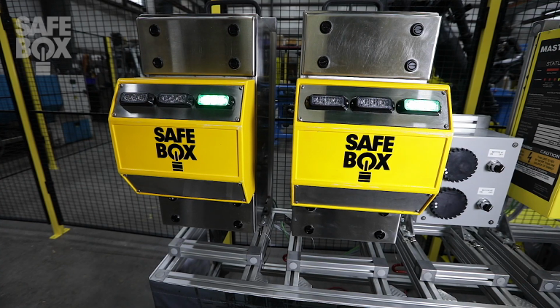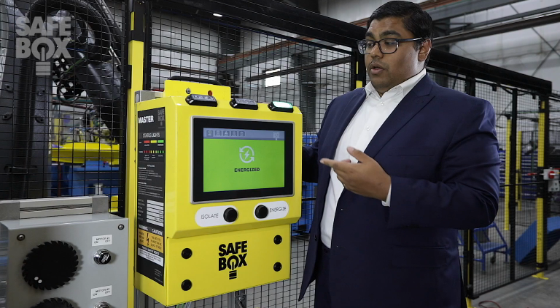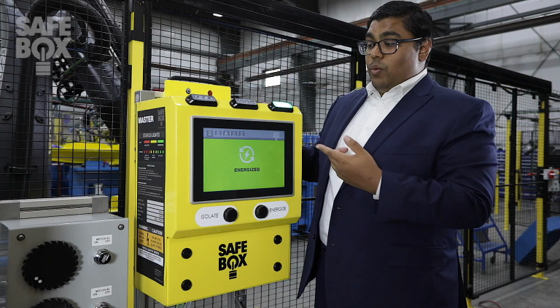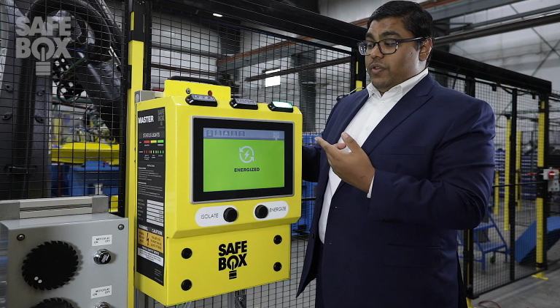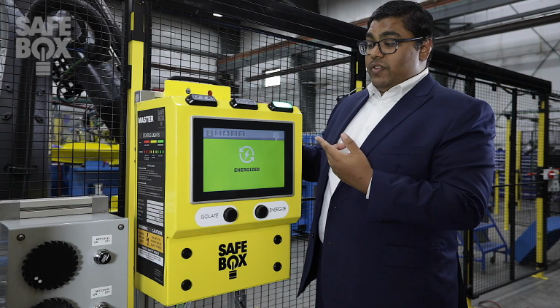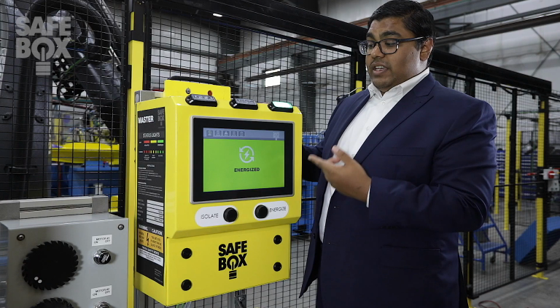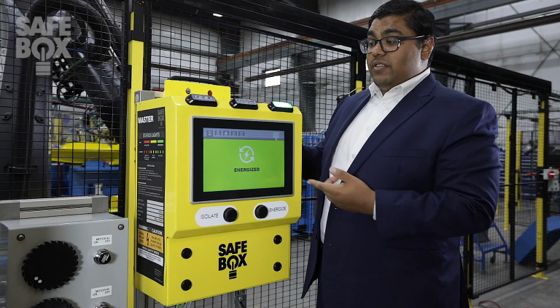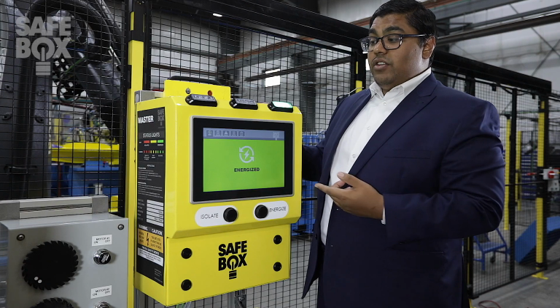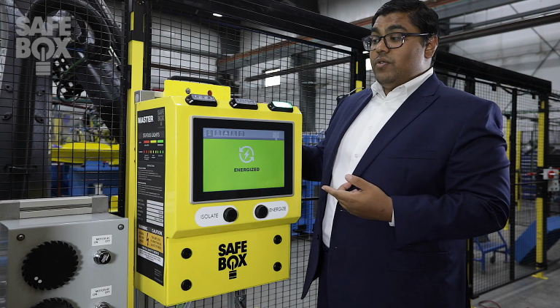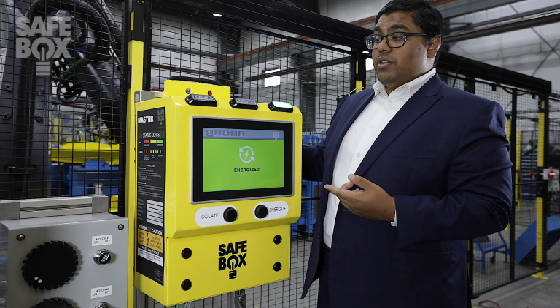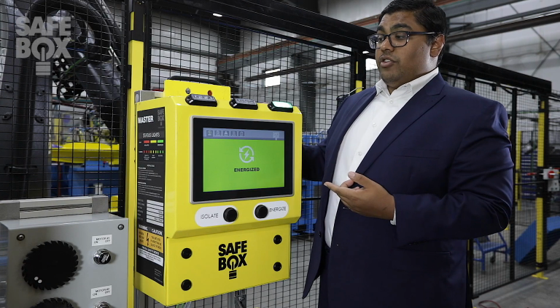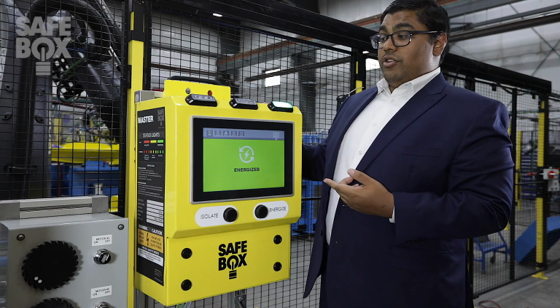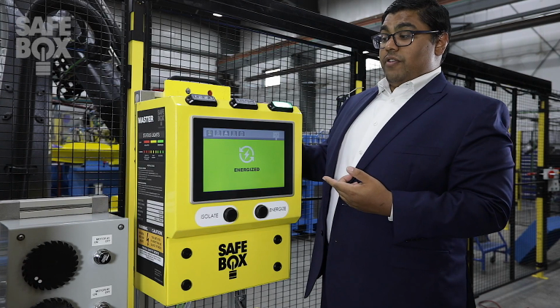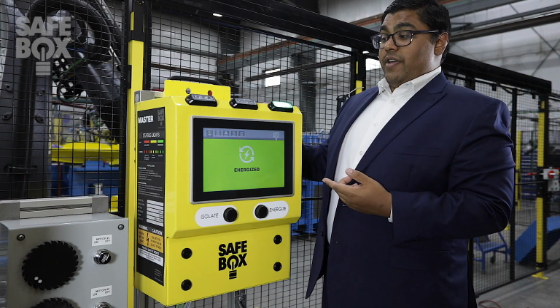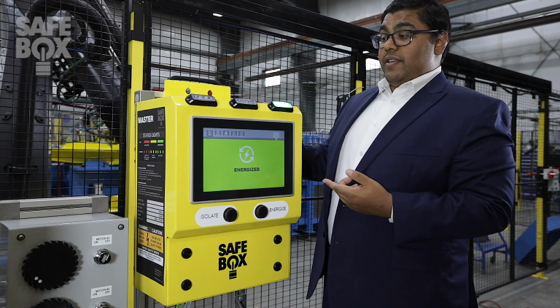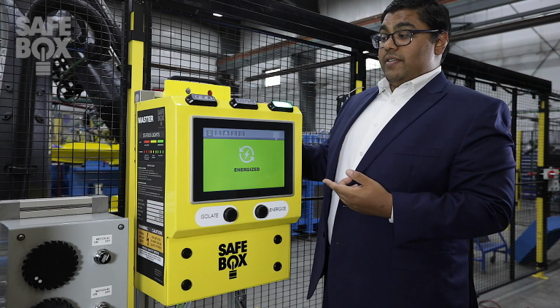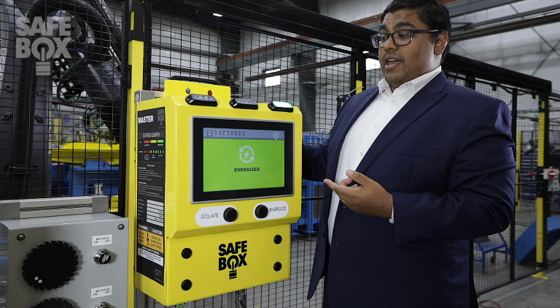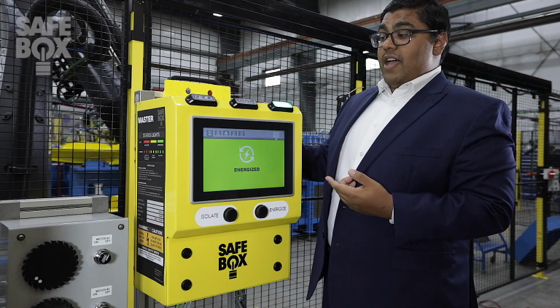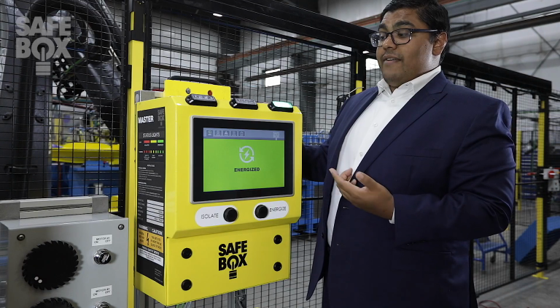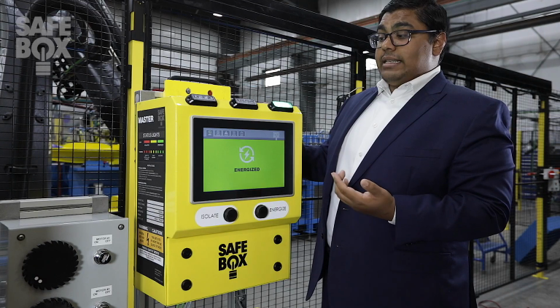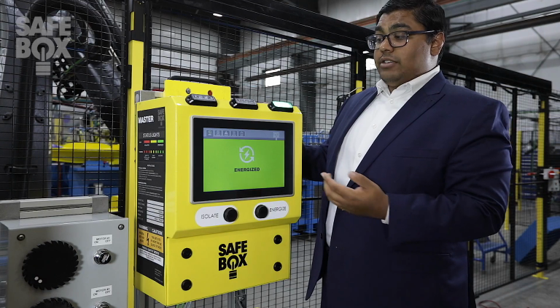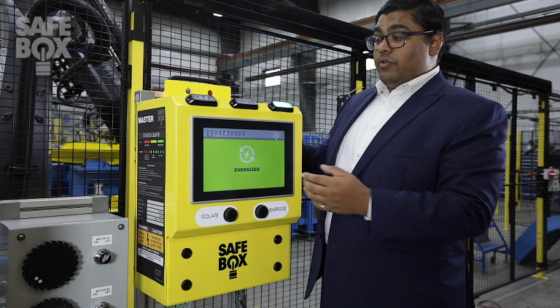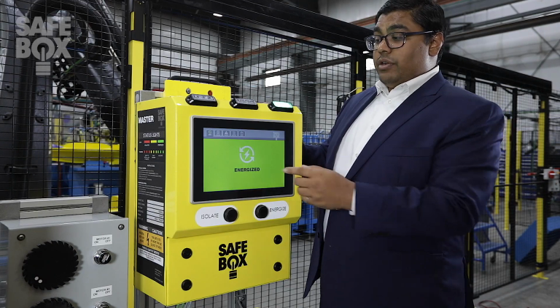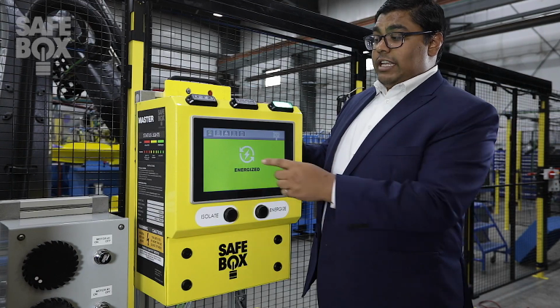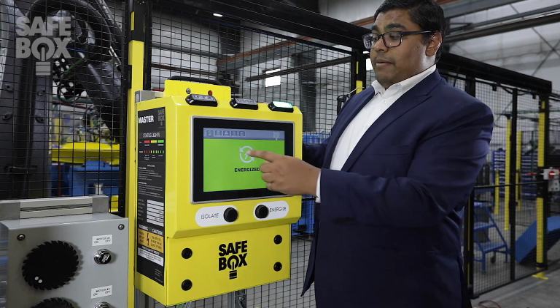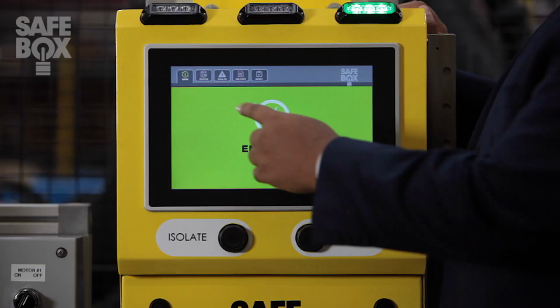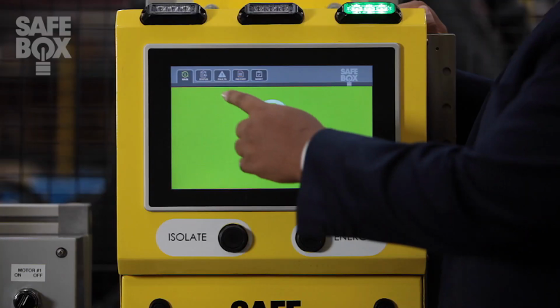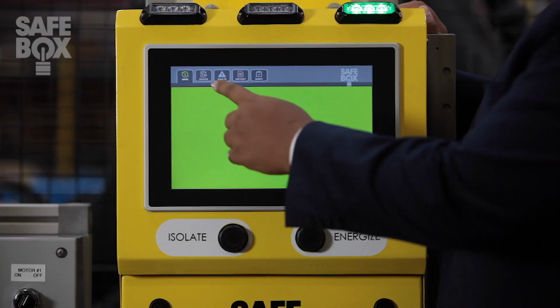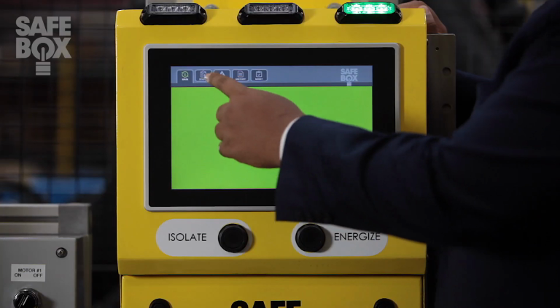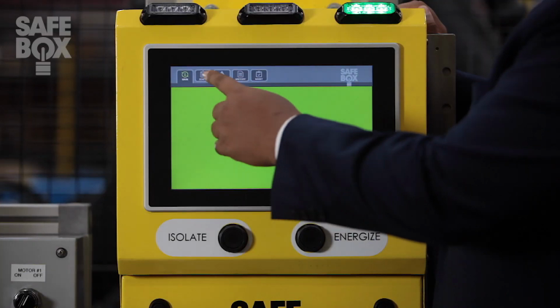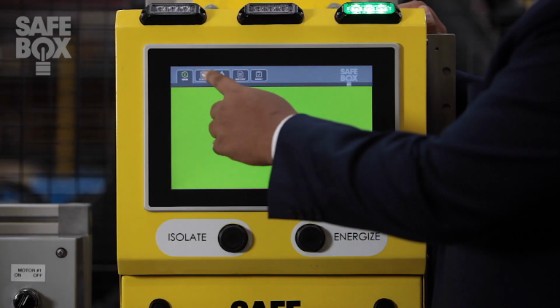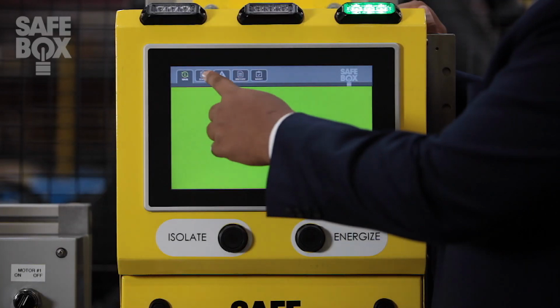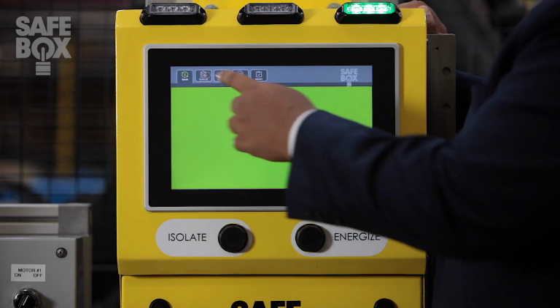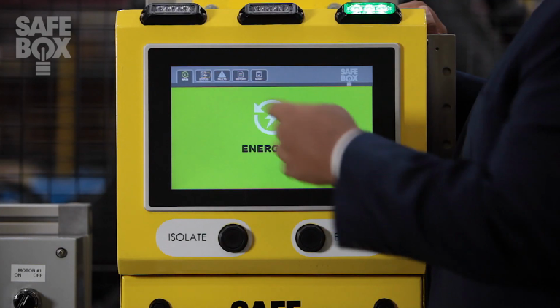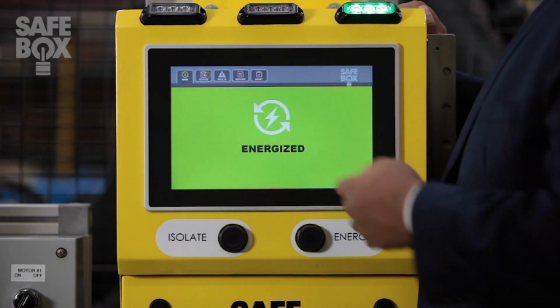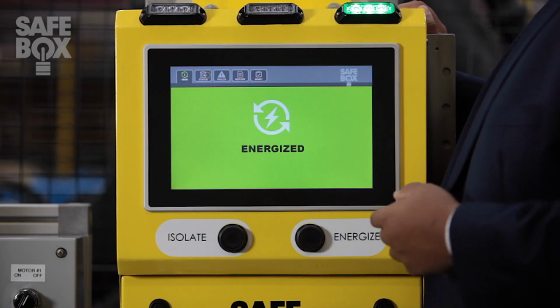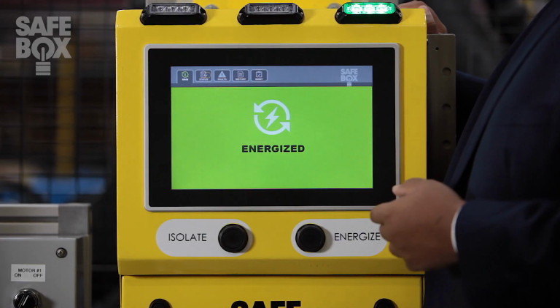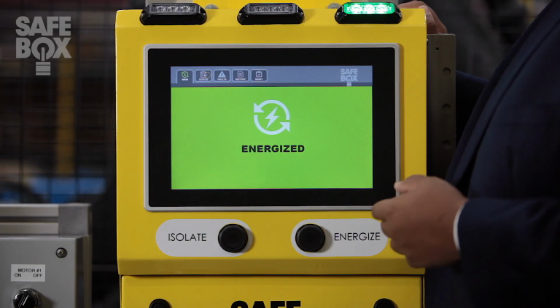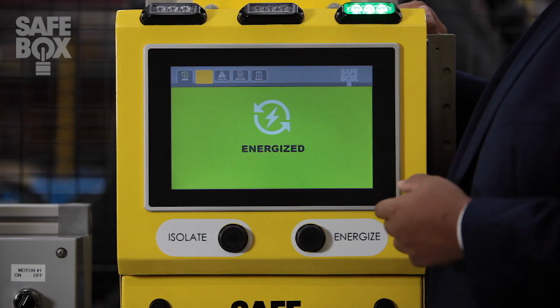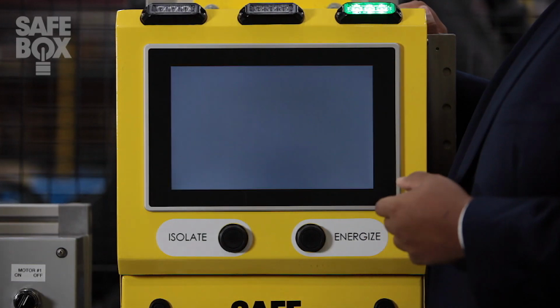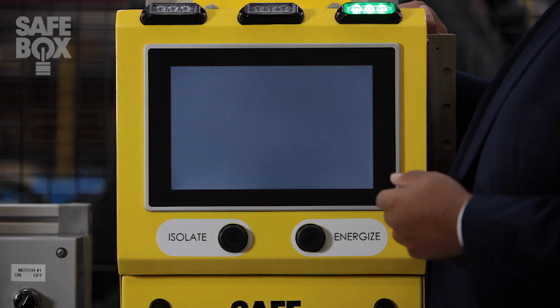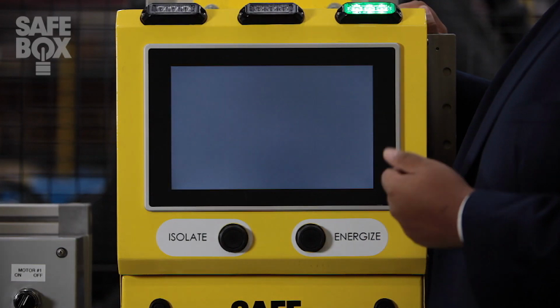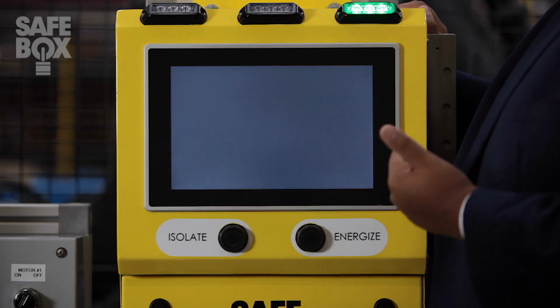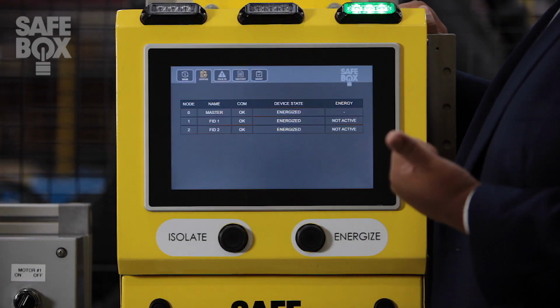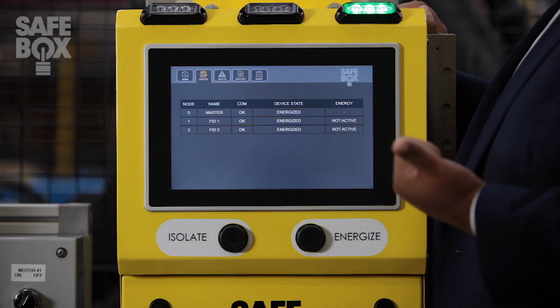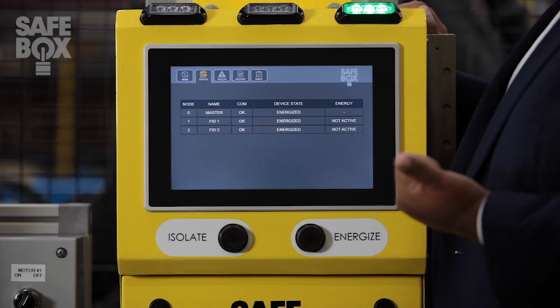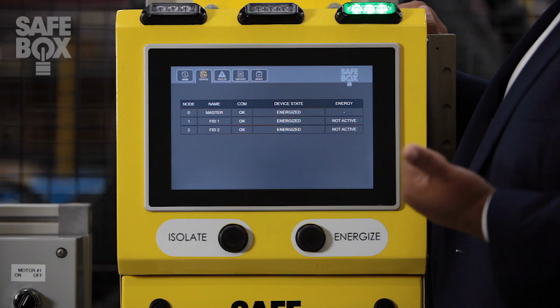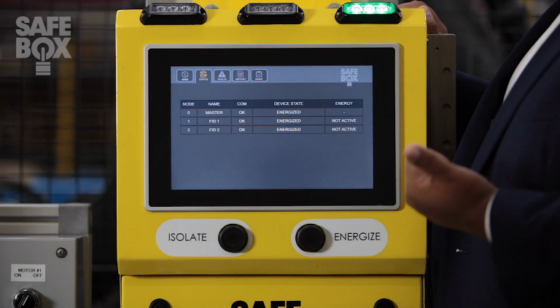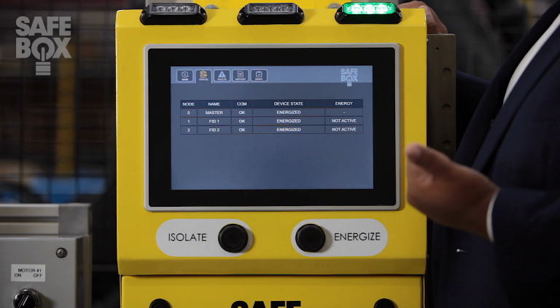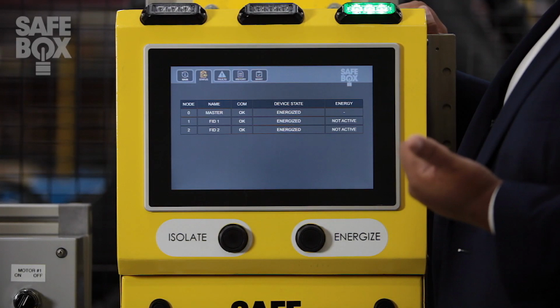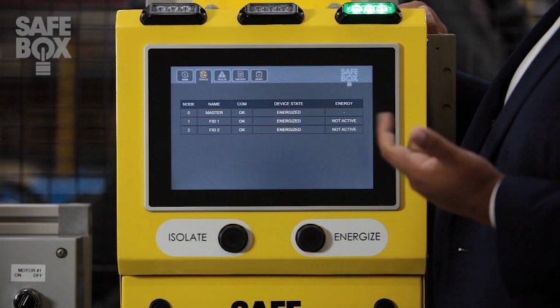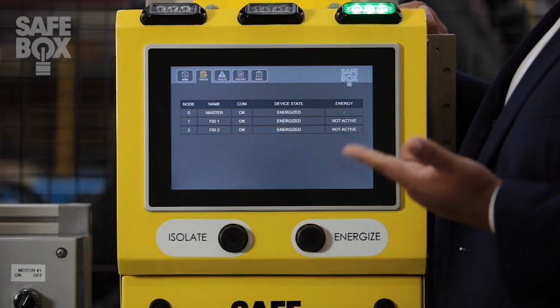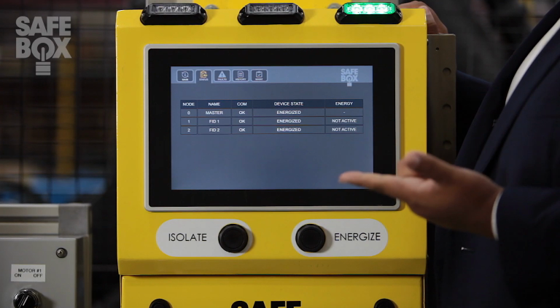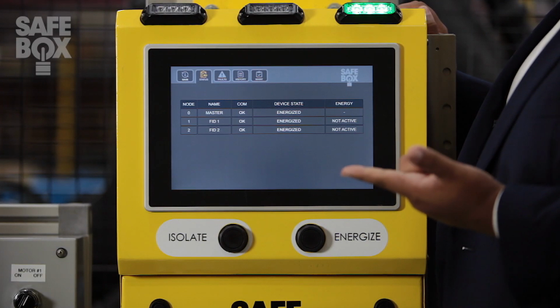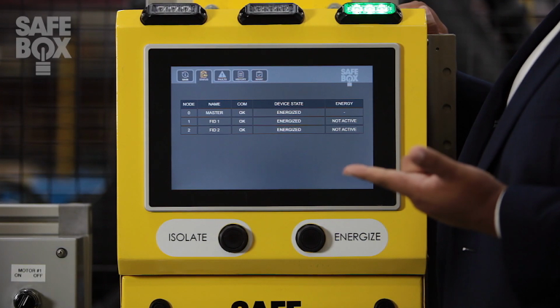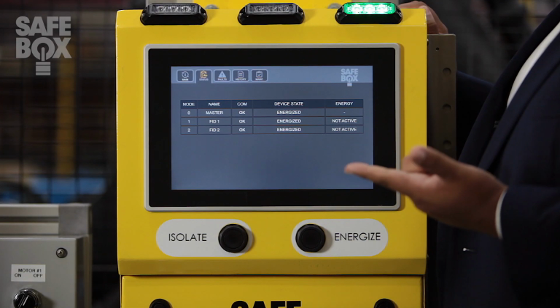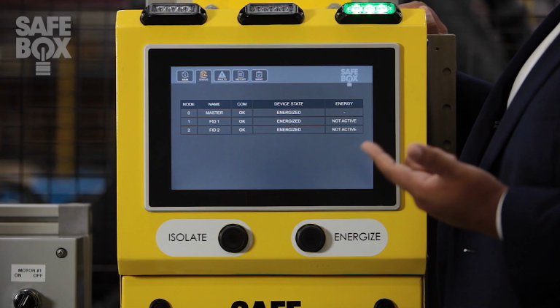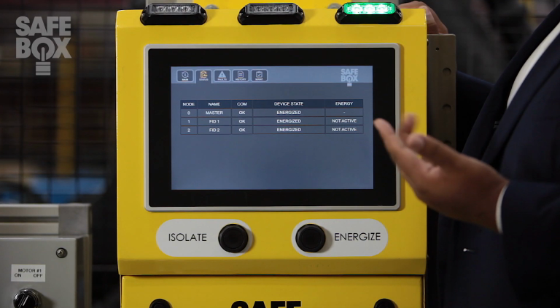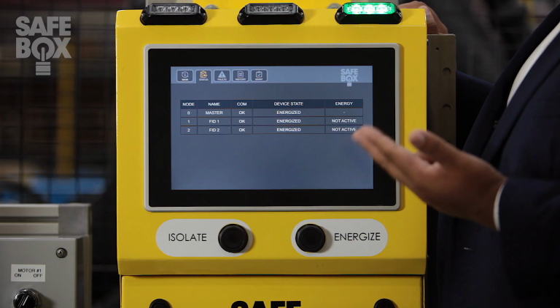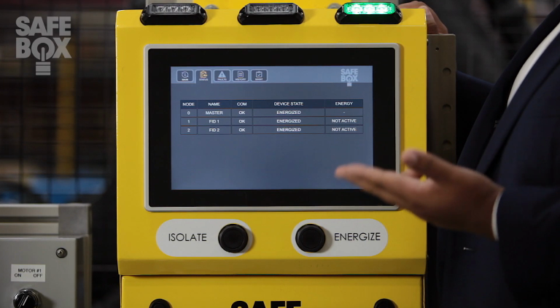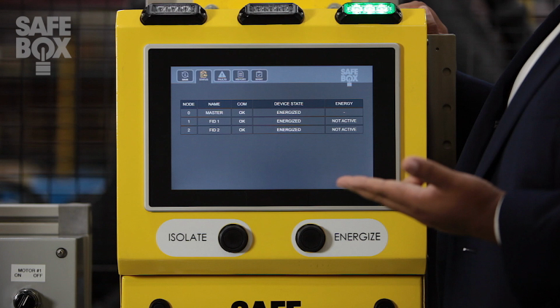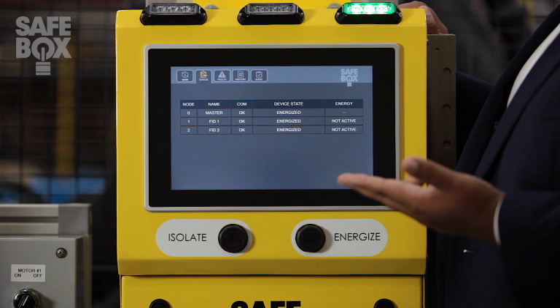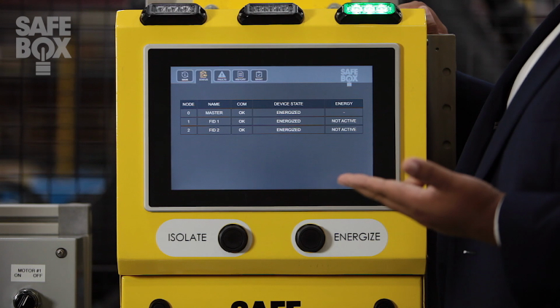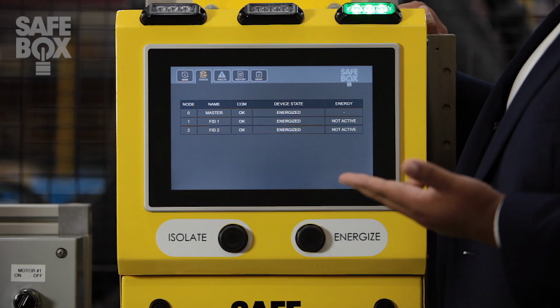With this easy-to-use touch interface, have access to real-time data, such as your motor IDs, locations, and energy states.